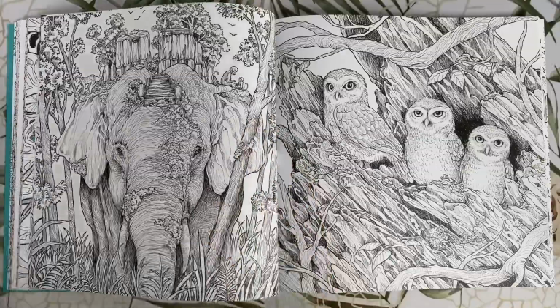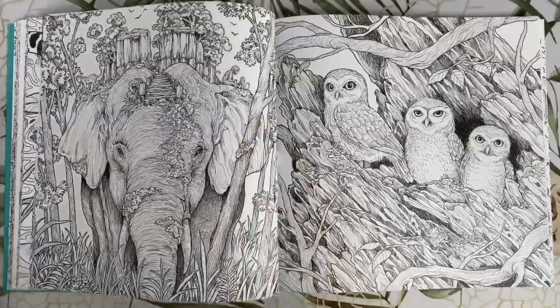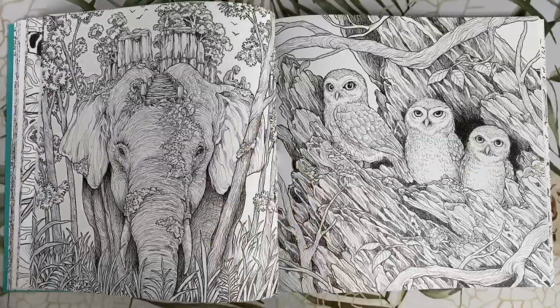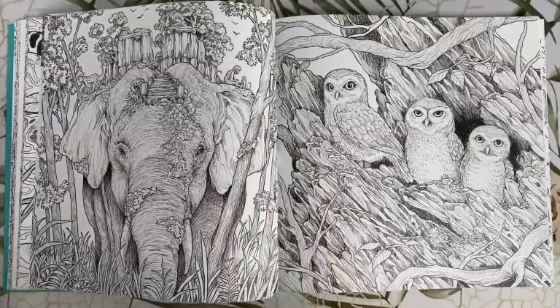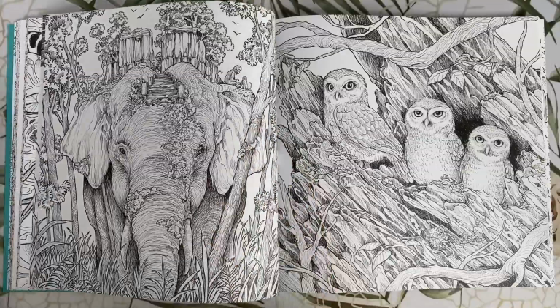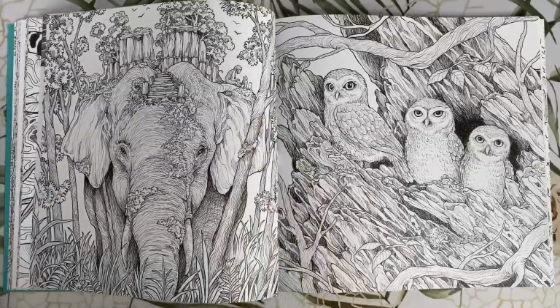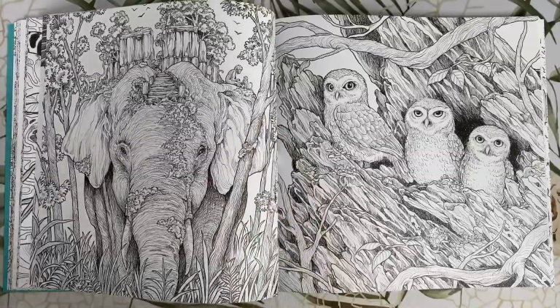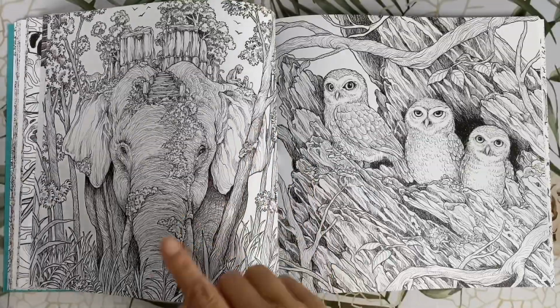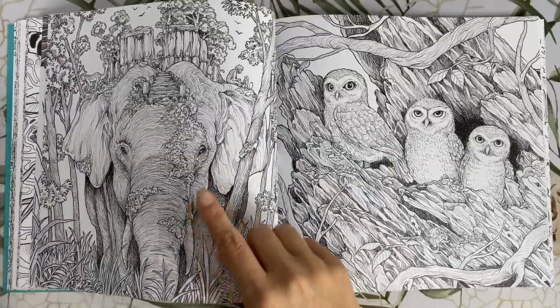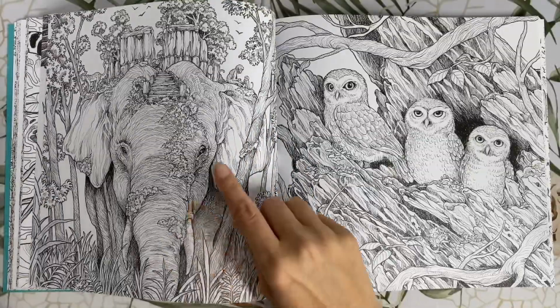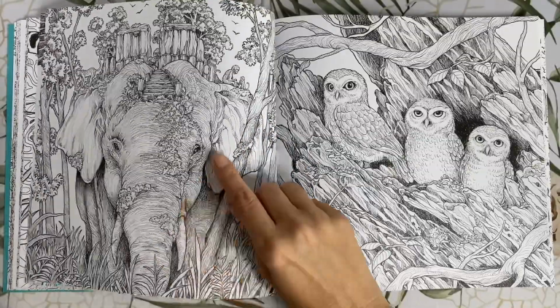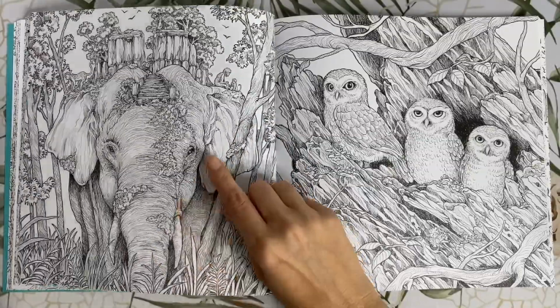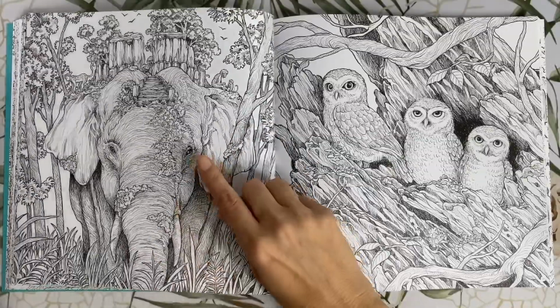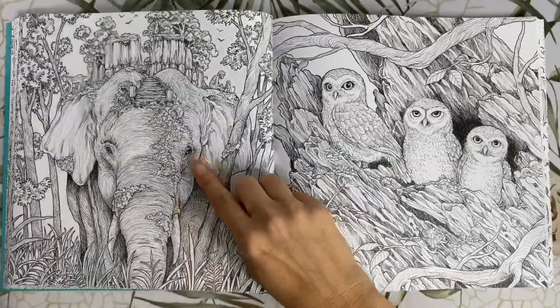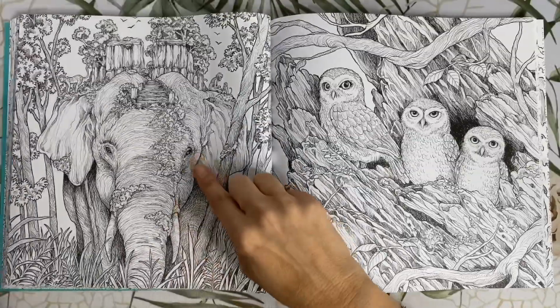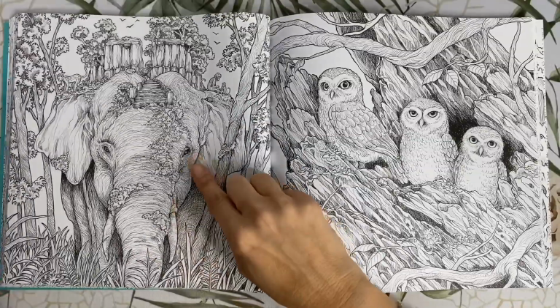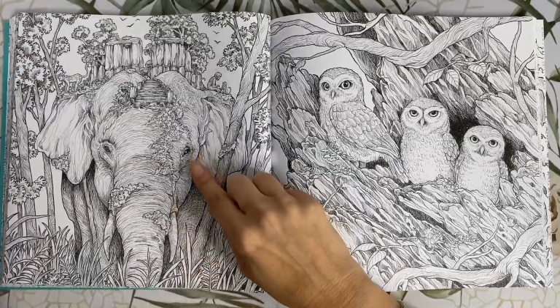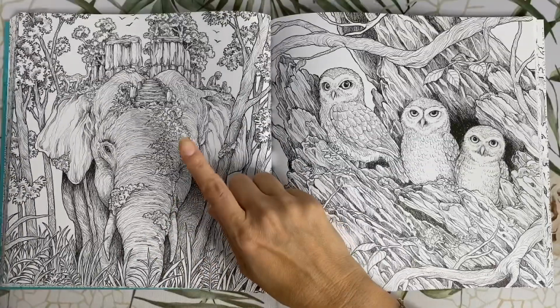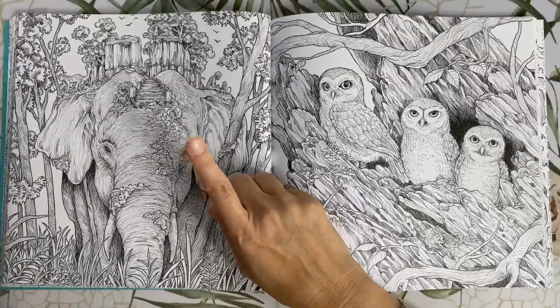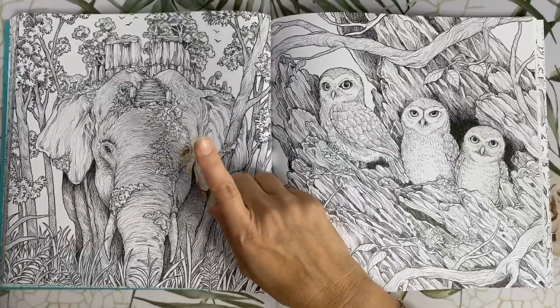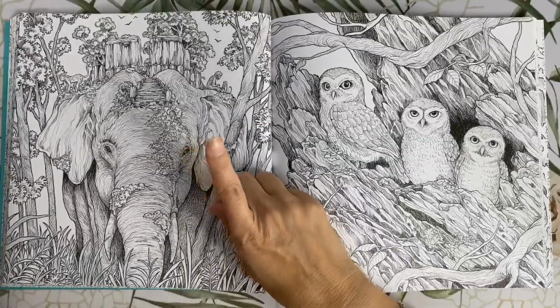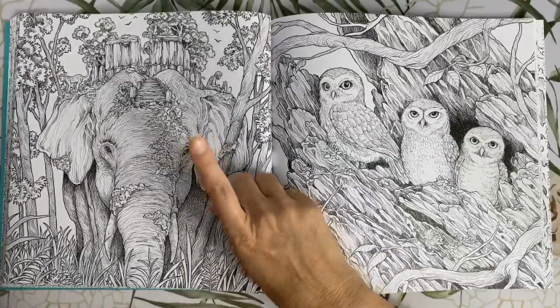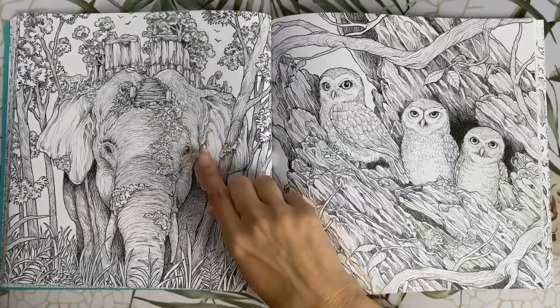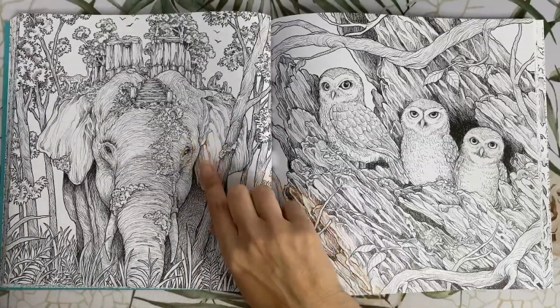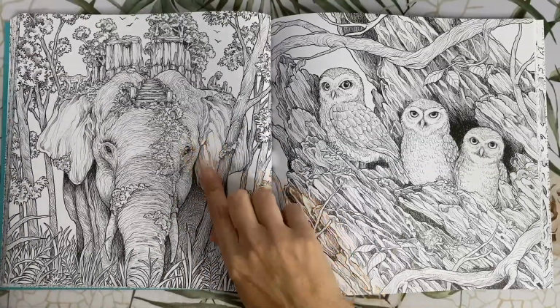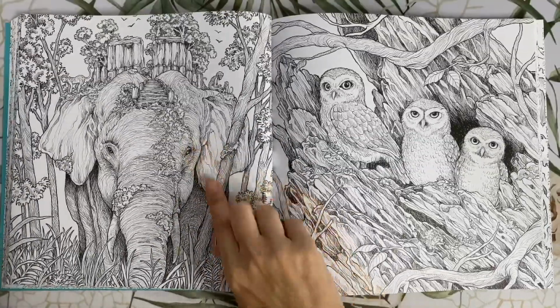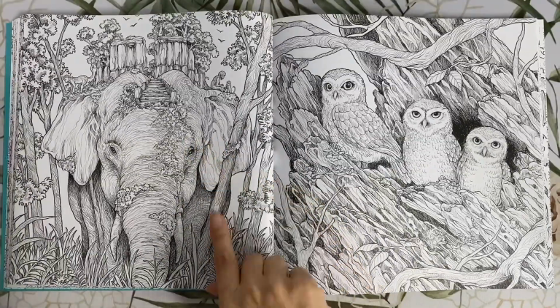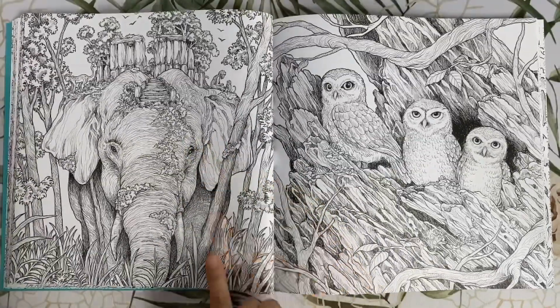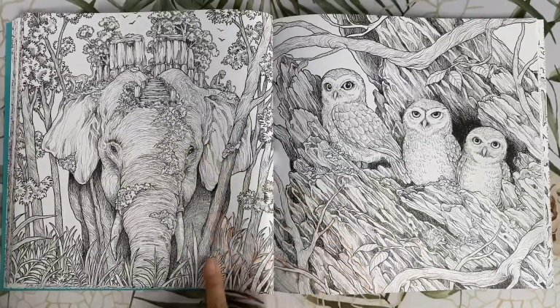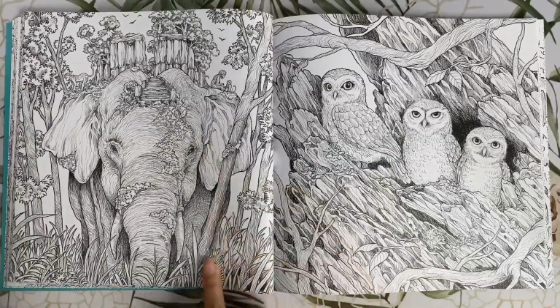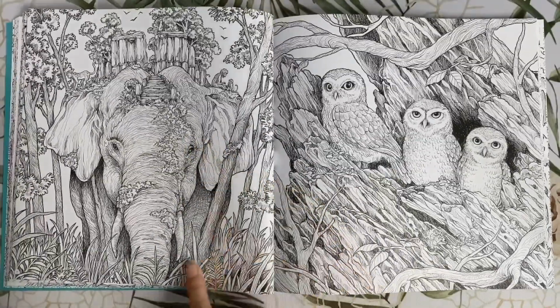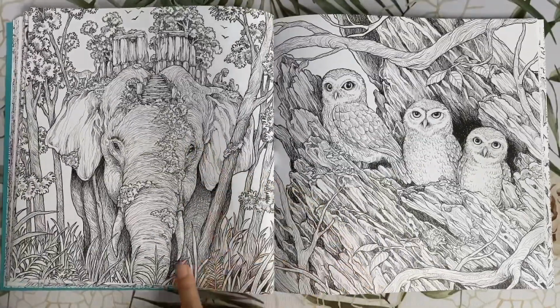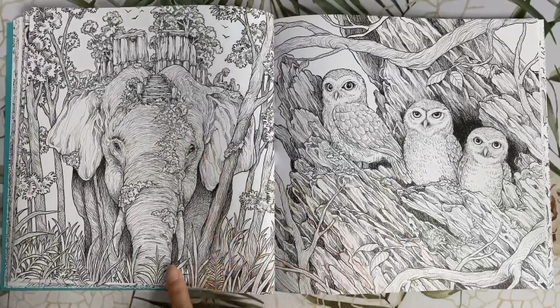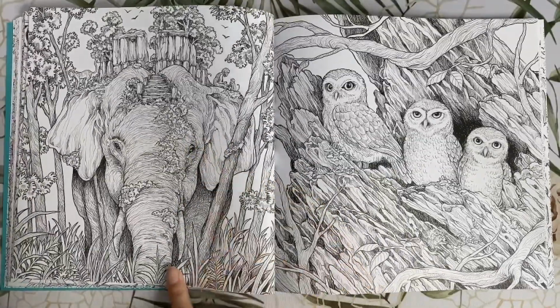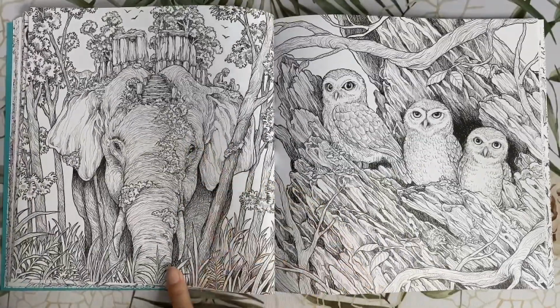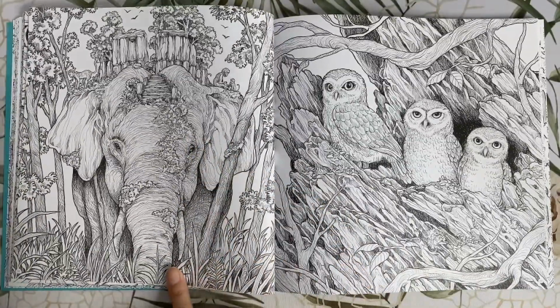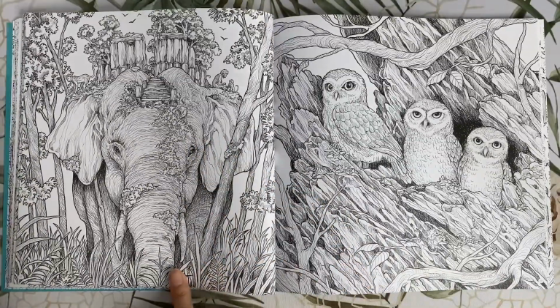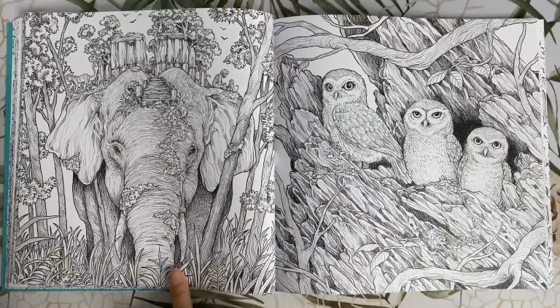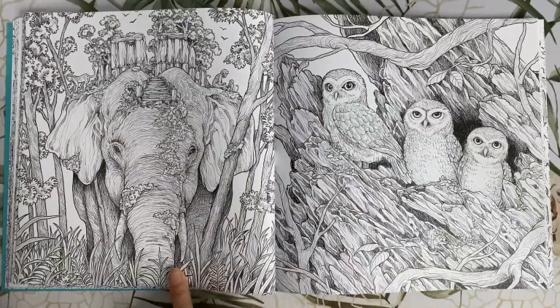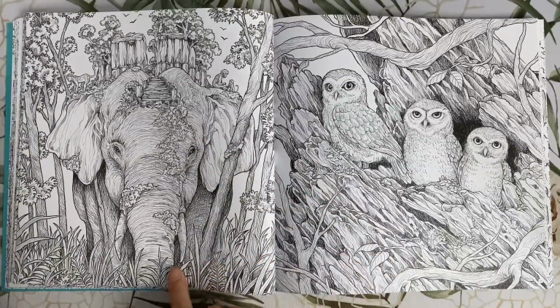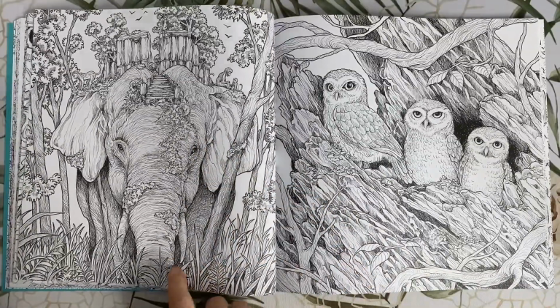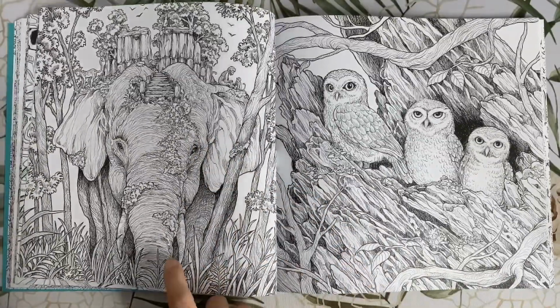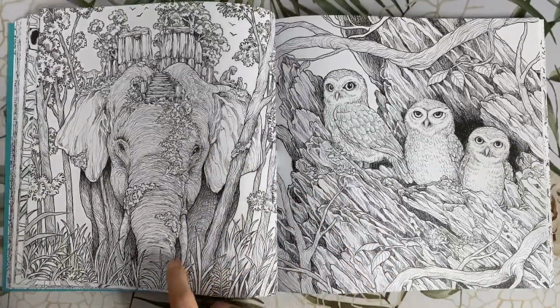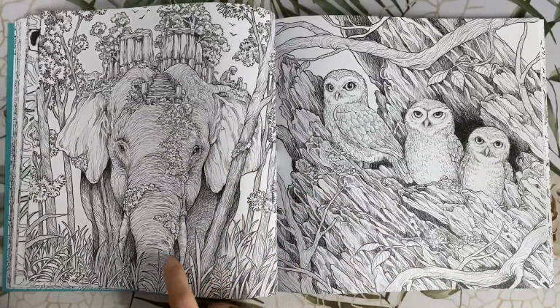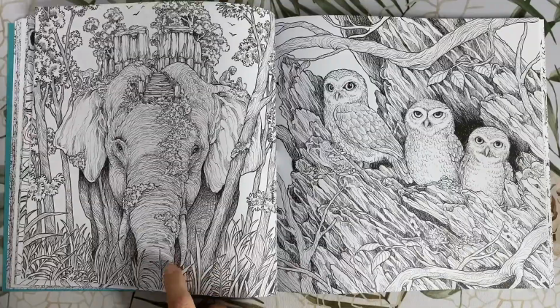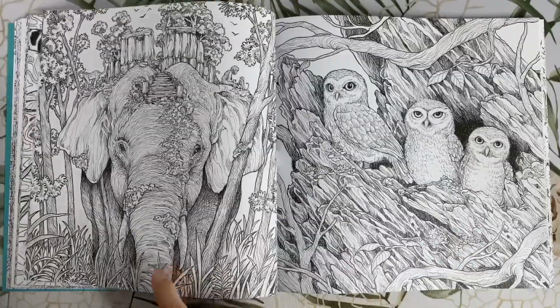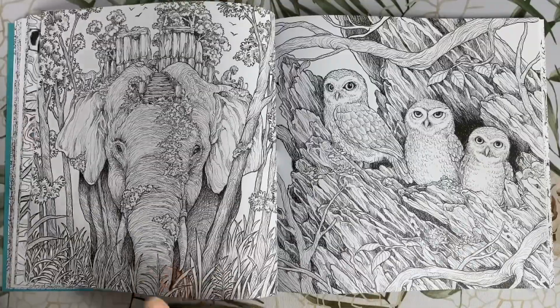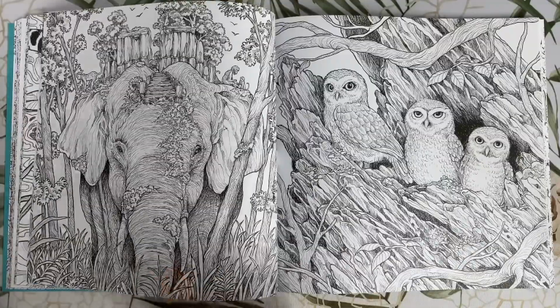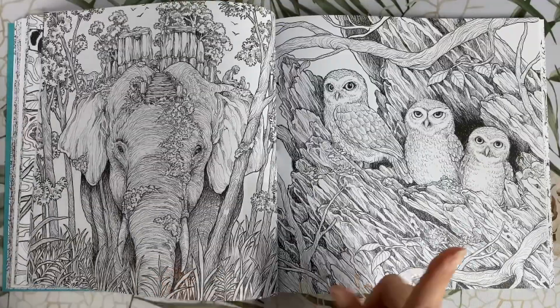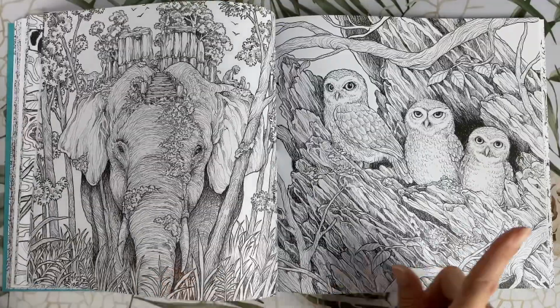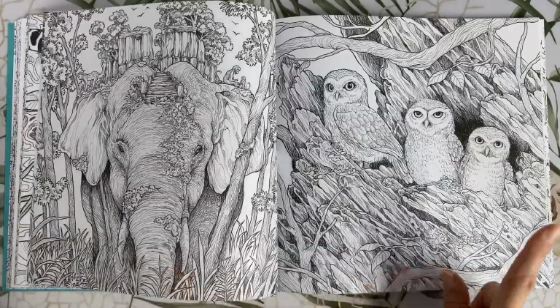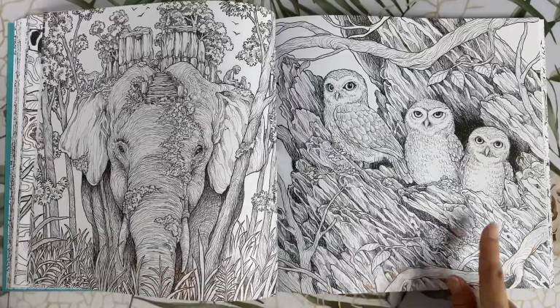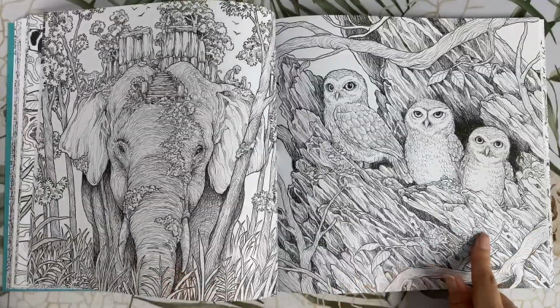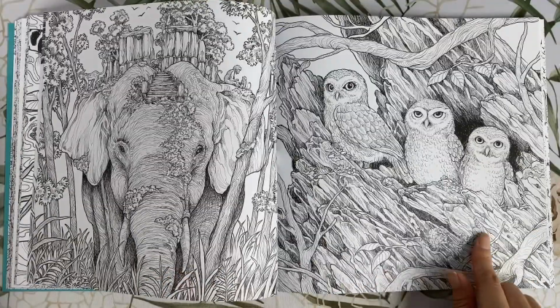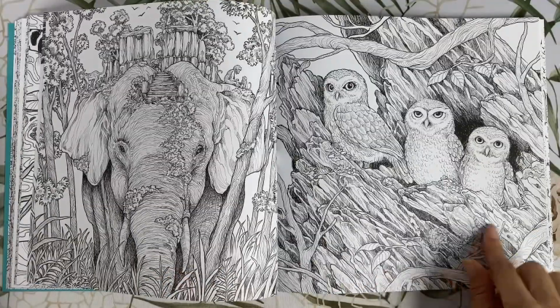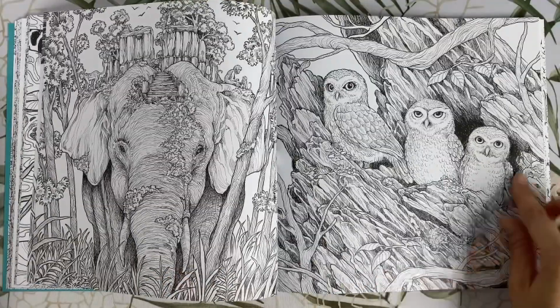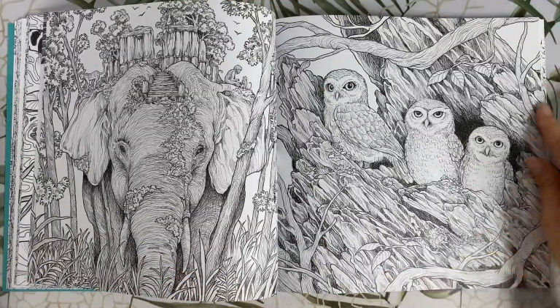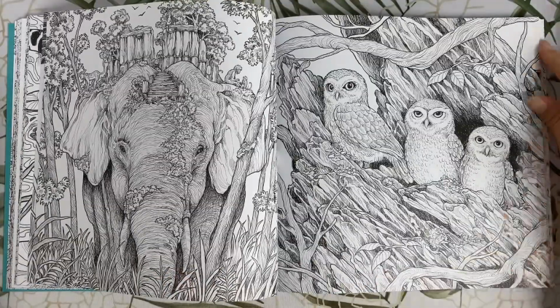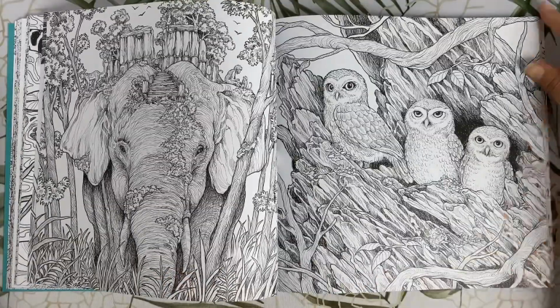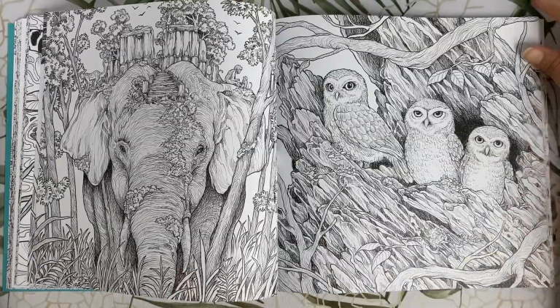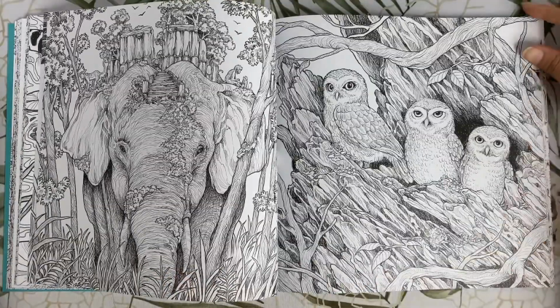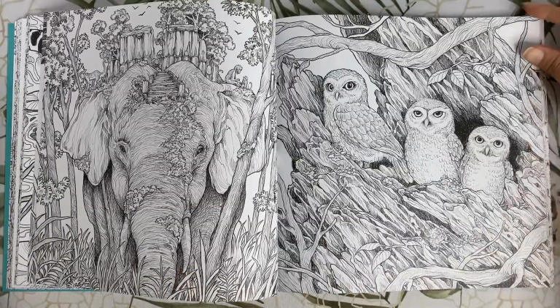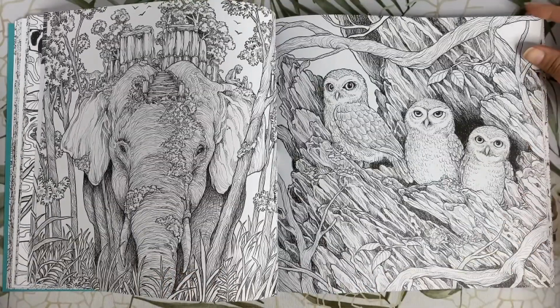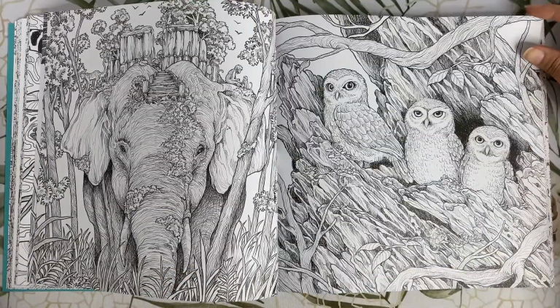We have an Asian elephant — this picture is another one of my favourites in this book. And some forest owlets.